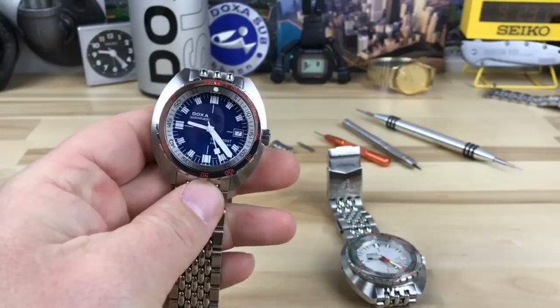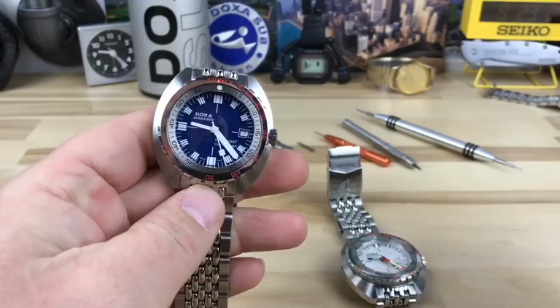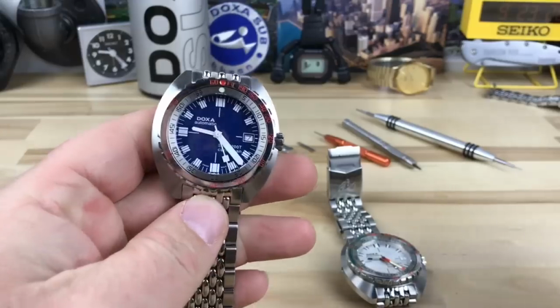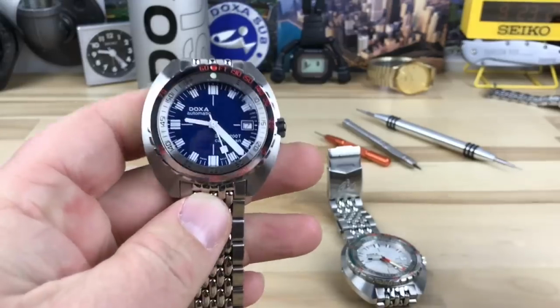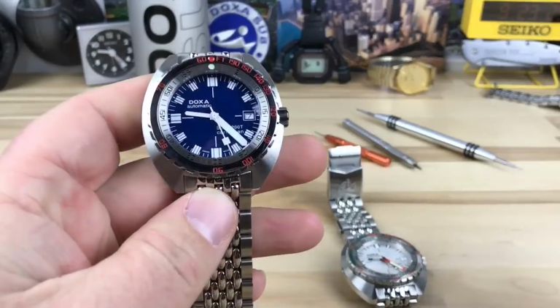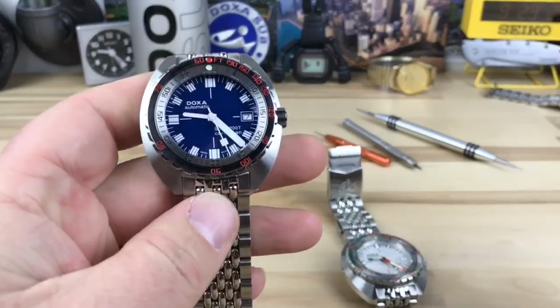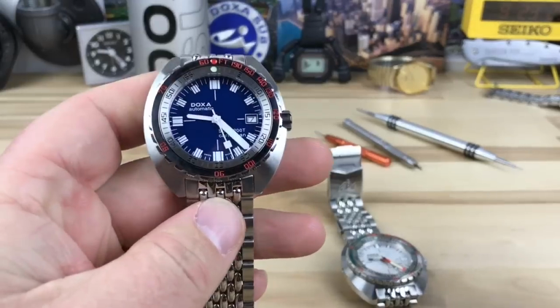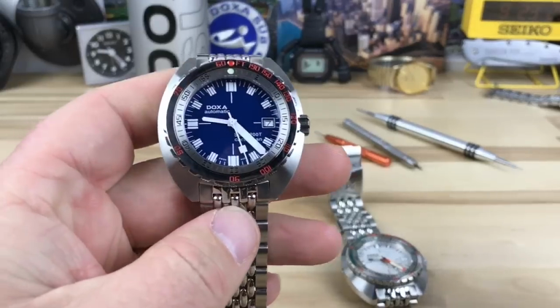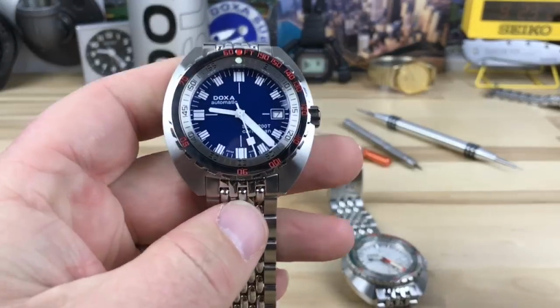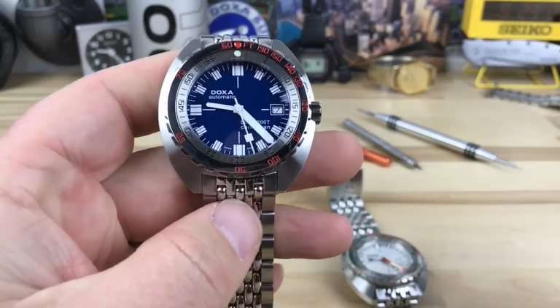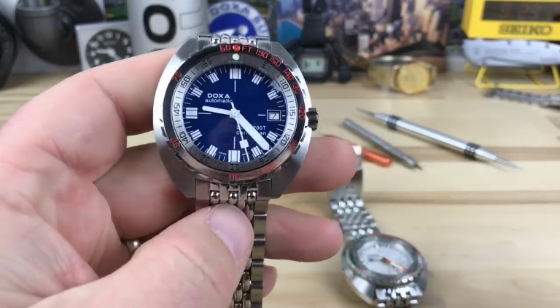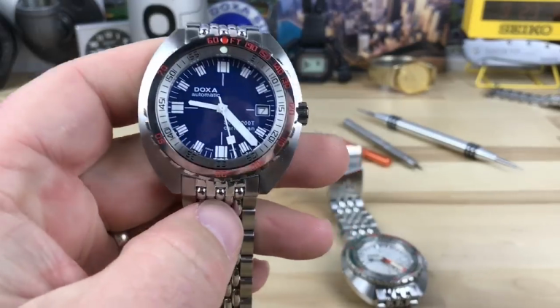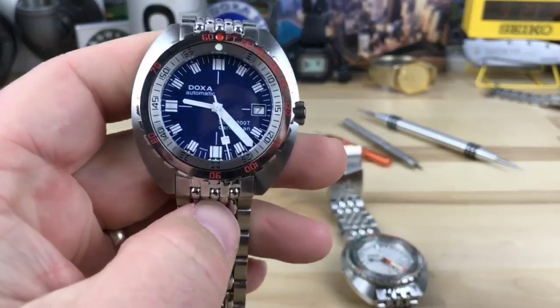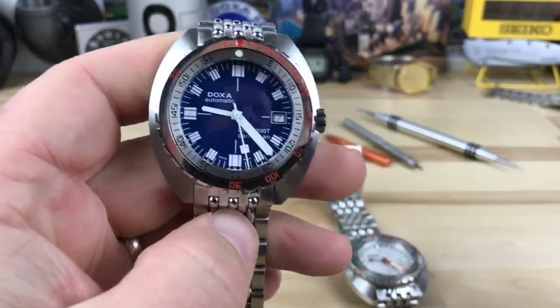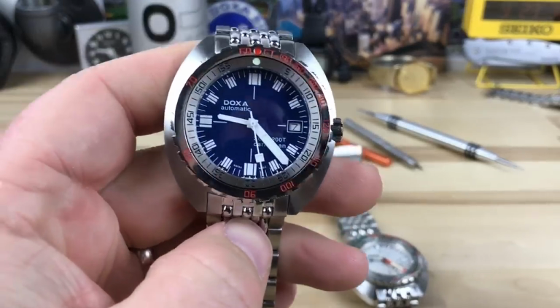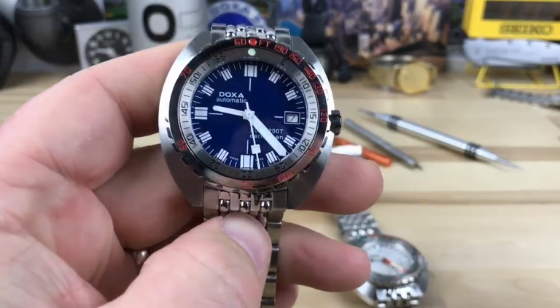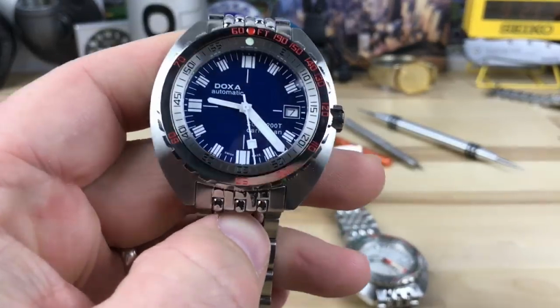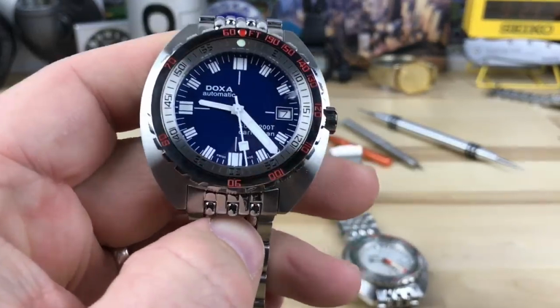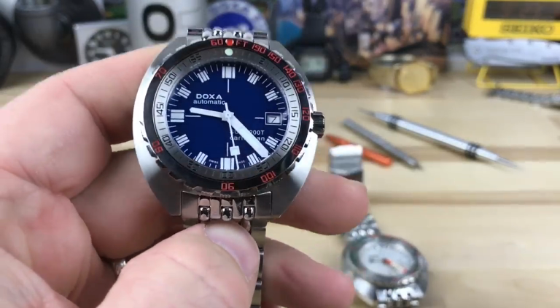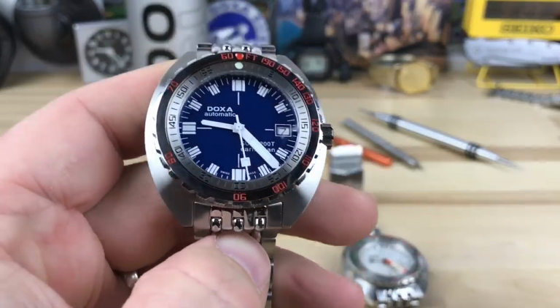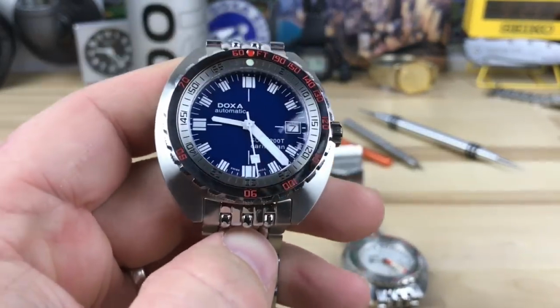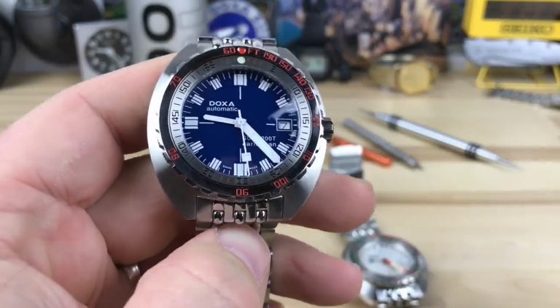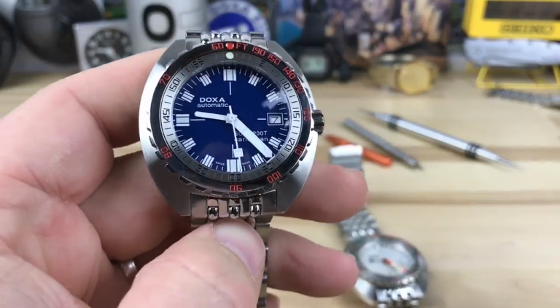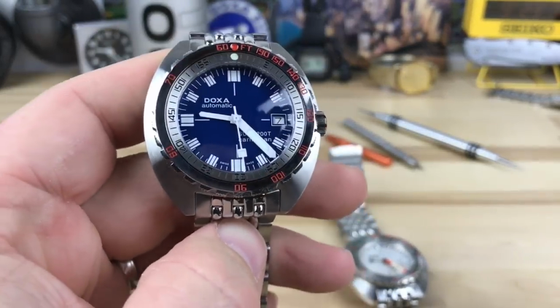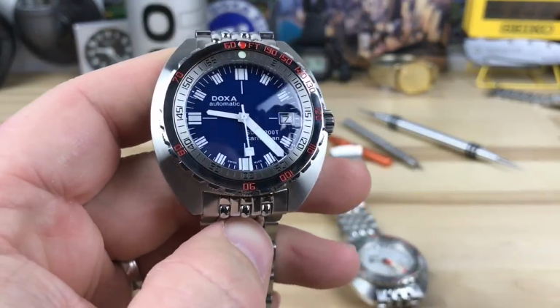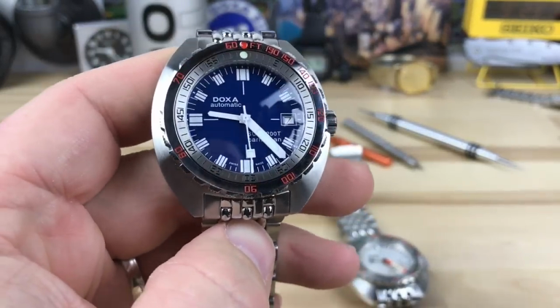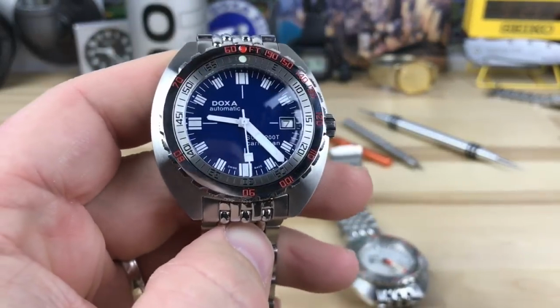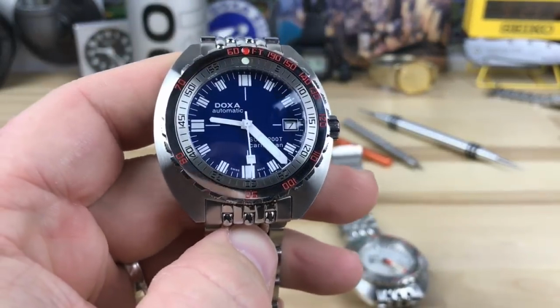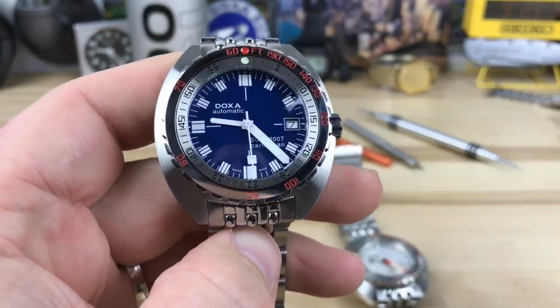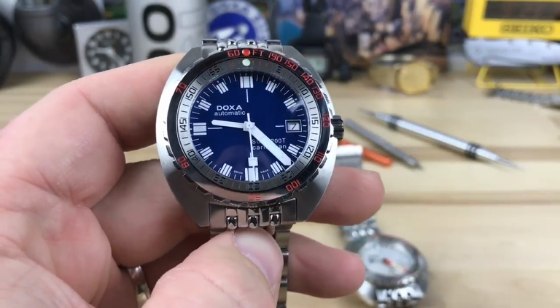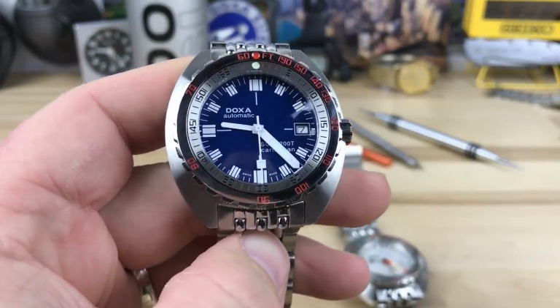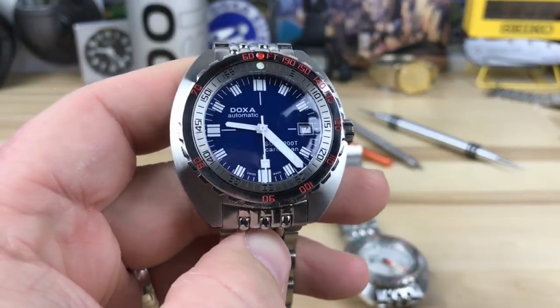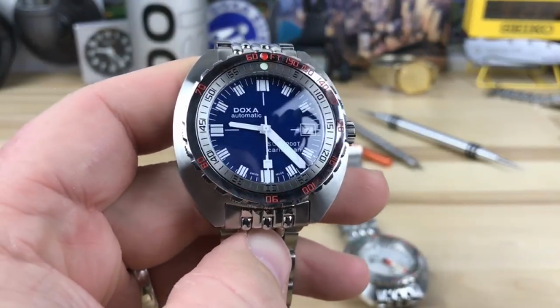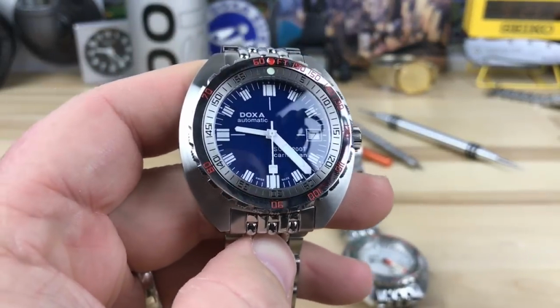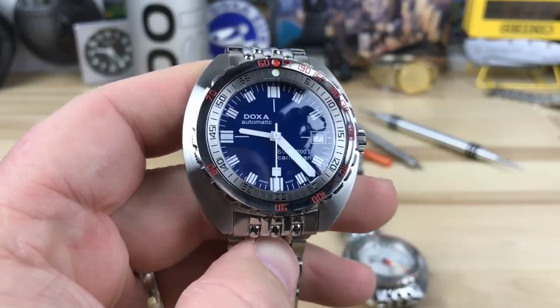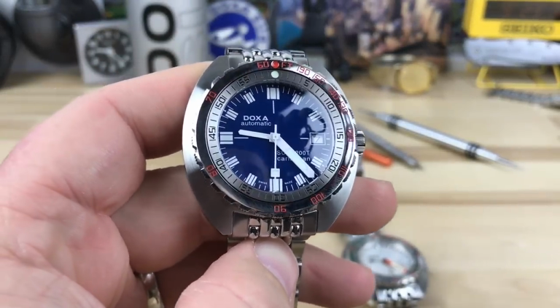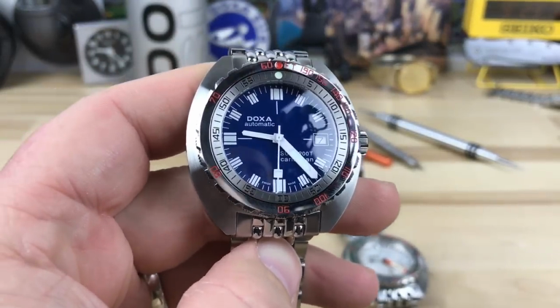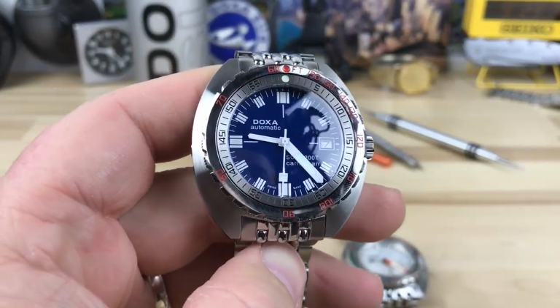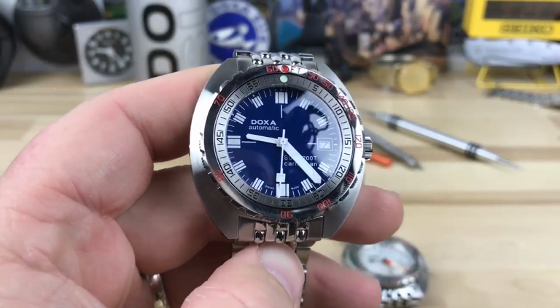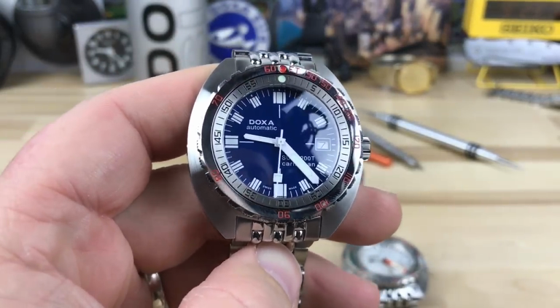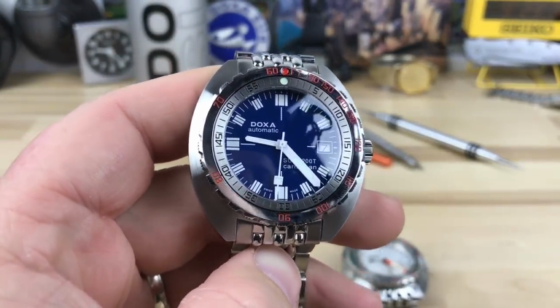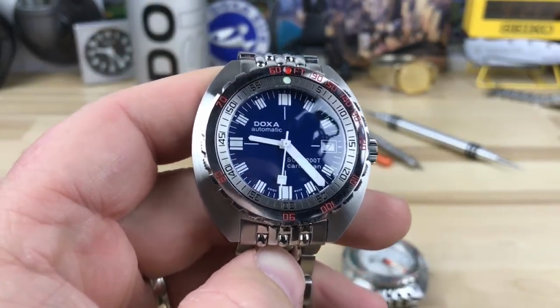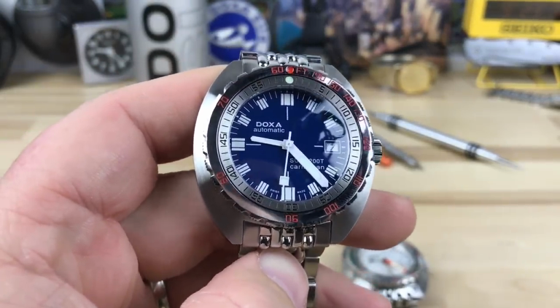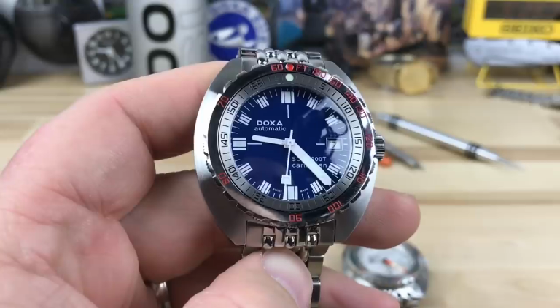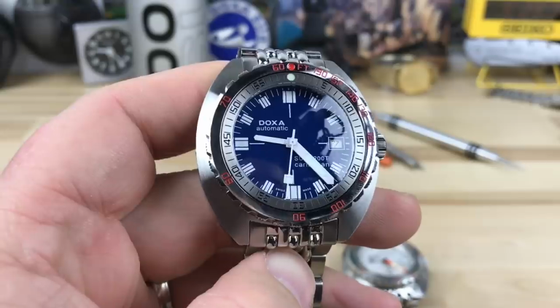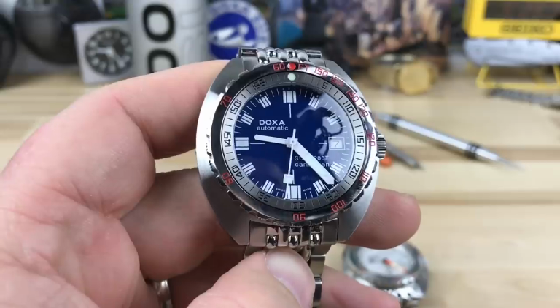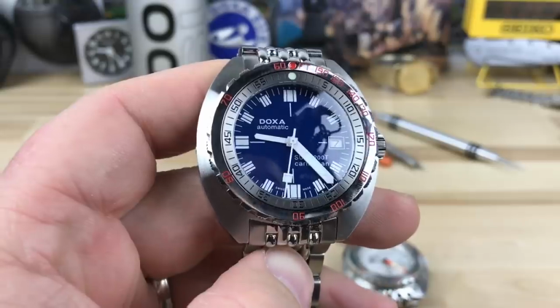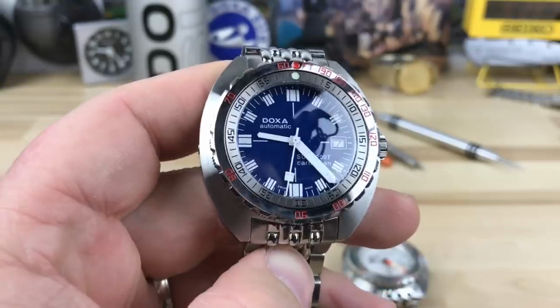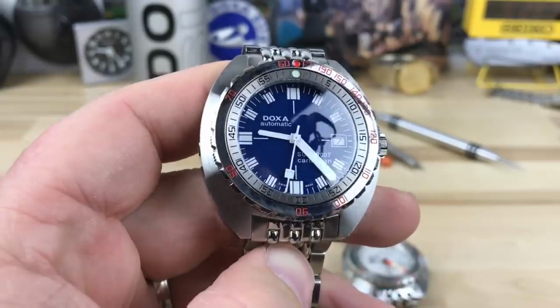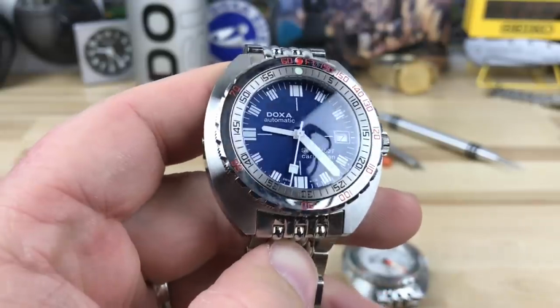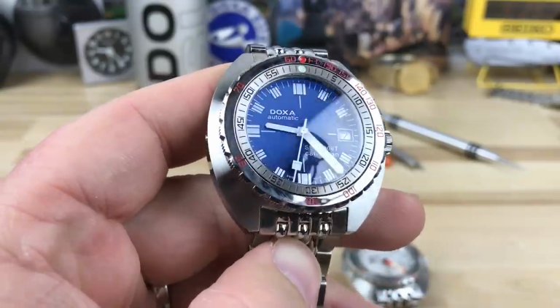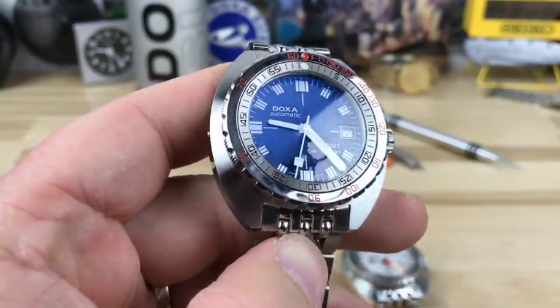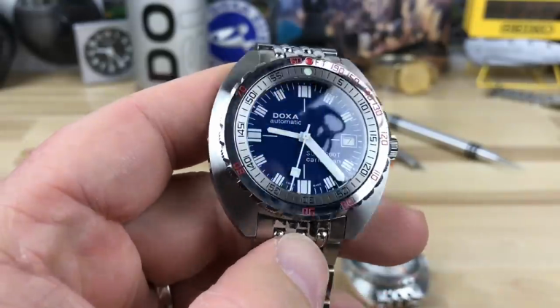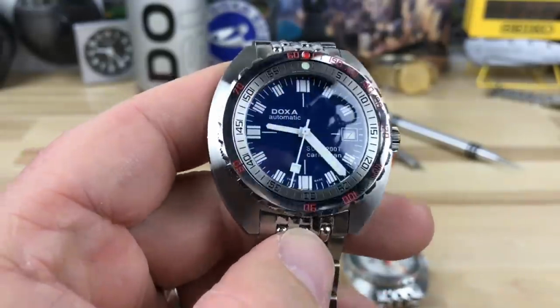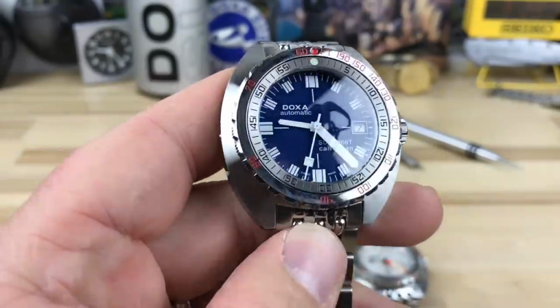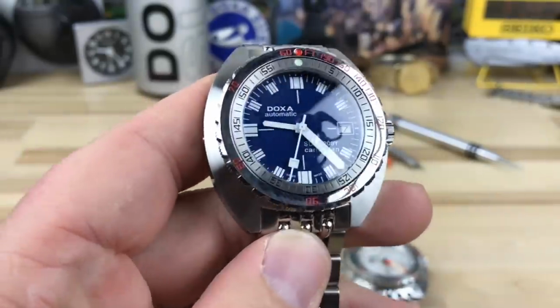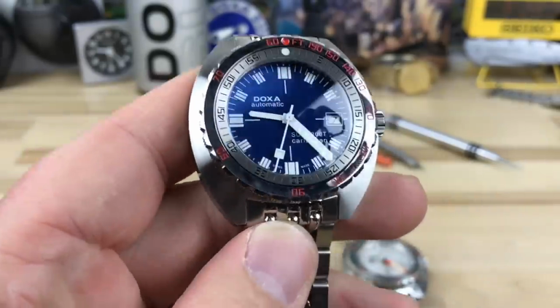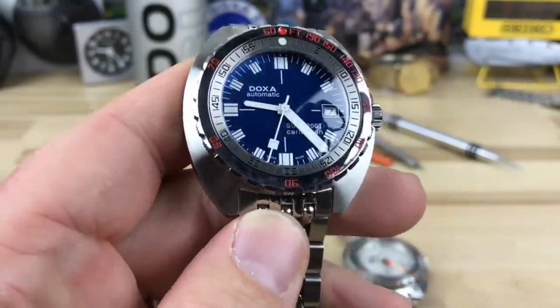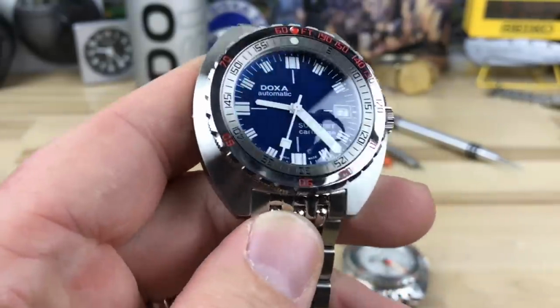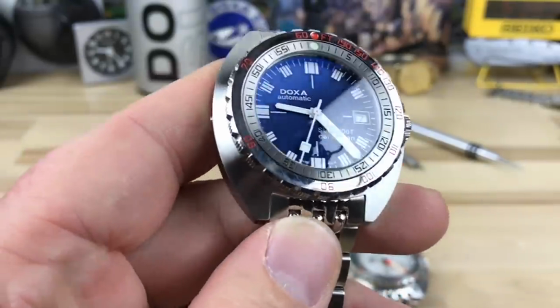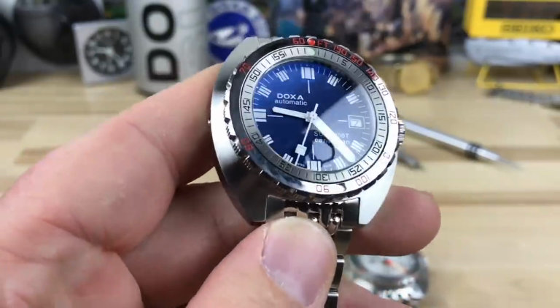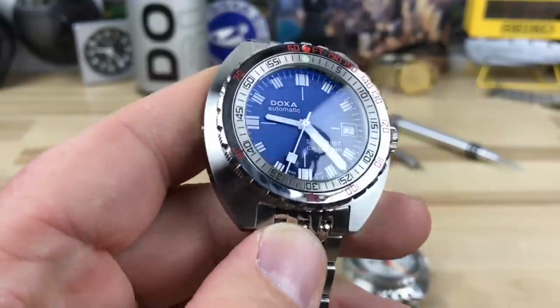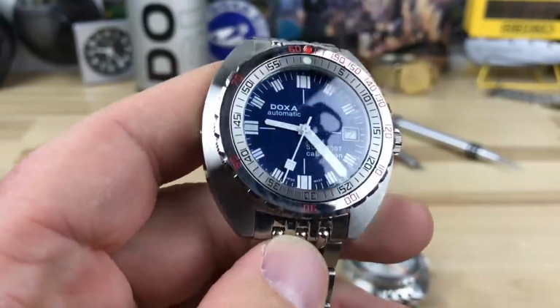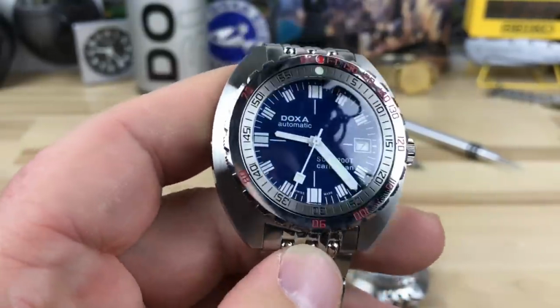Hey guys, quick vid tonight. I just wanted to share with you that I did receive my Doxa Caribbean the Sub 1200T.